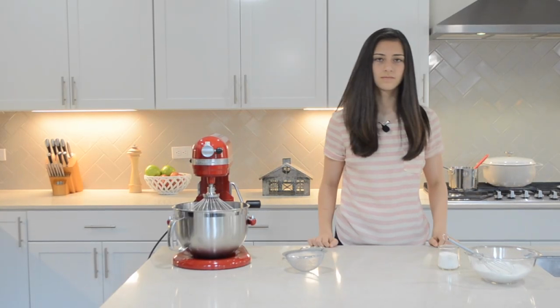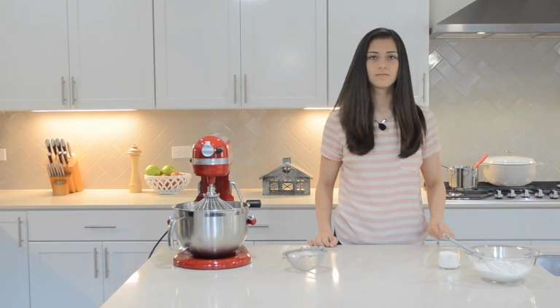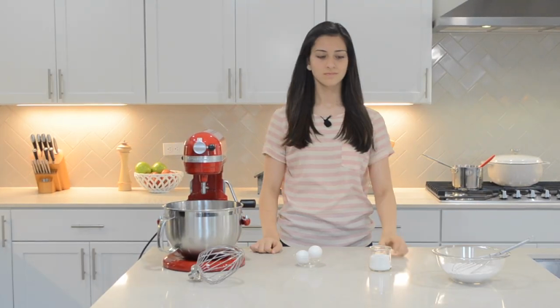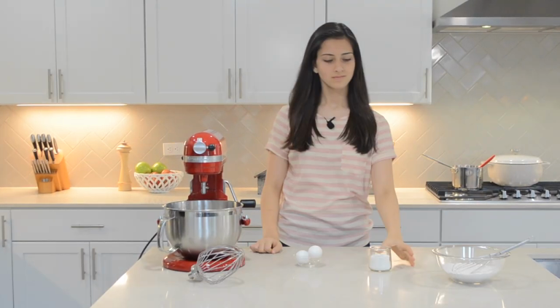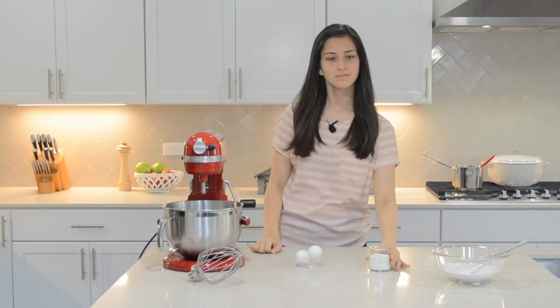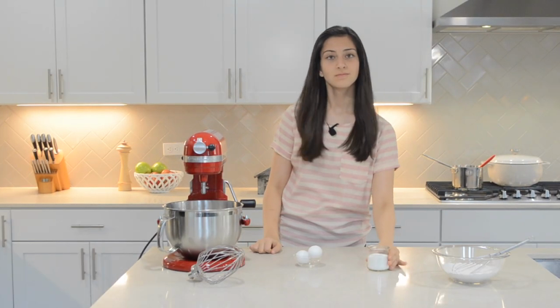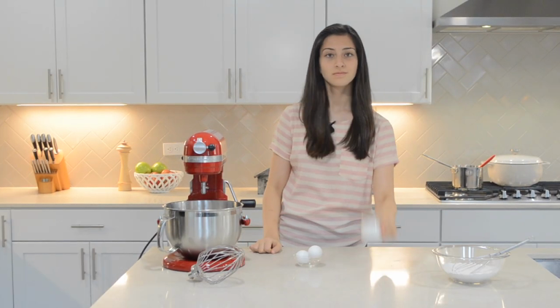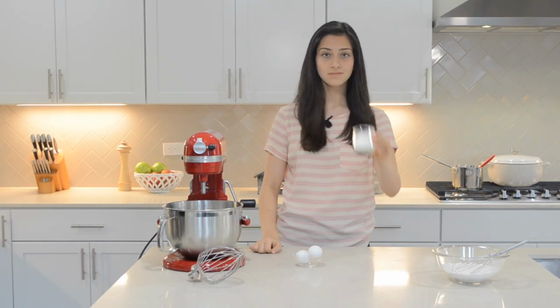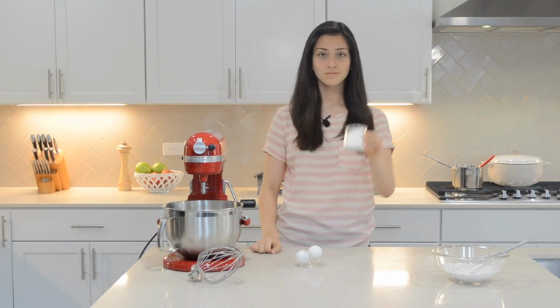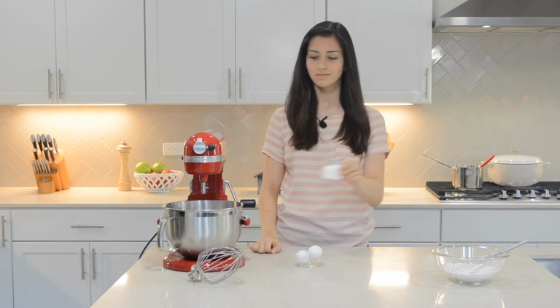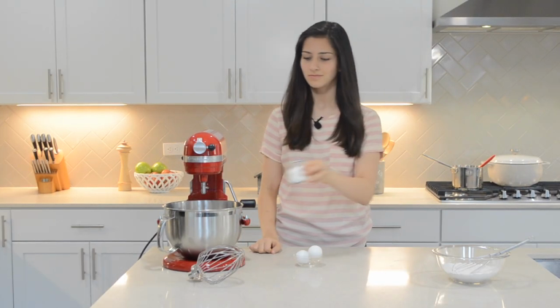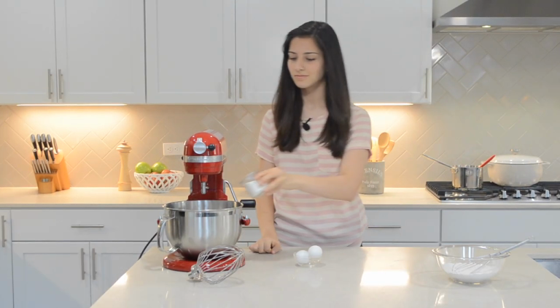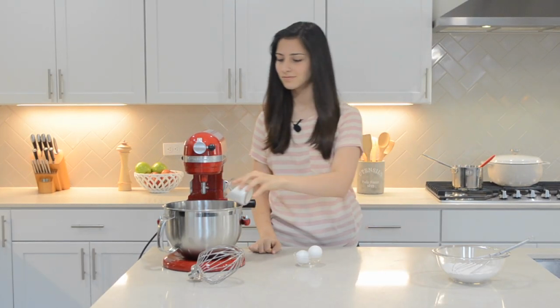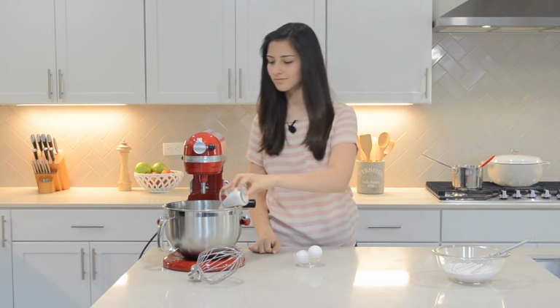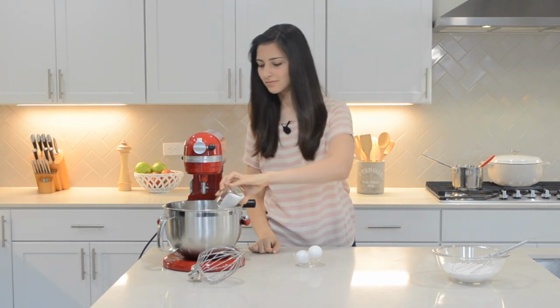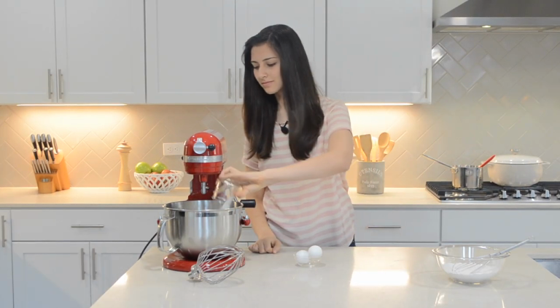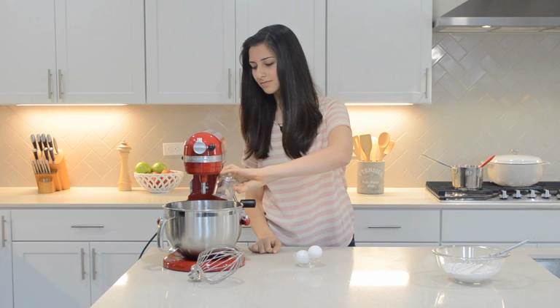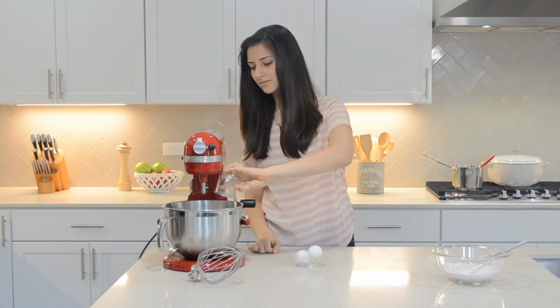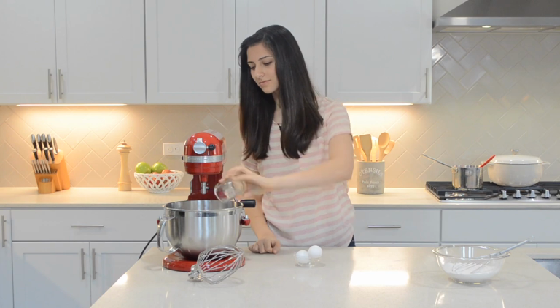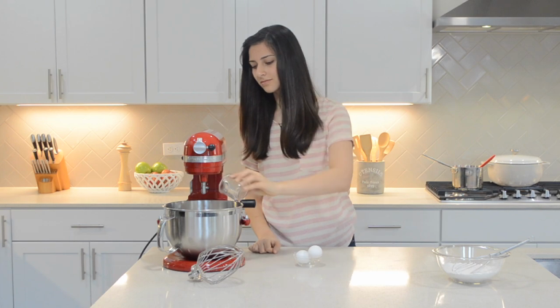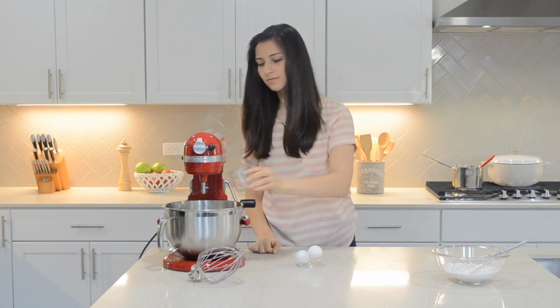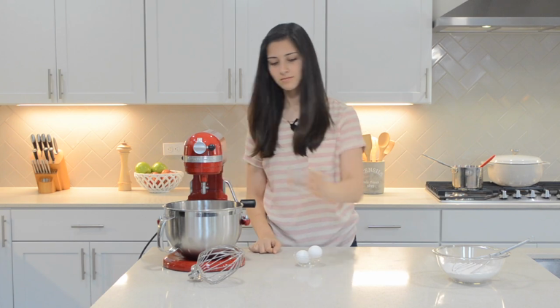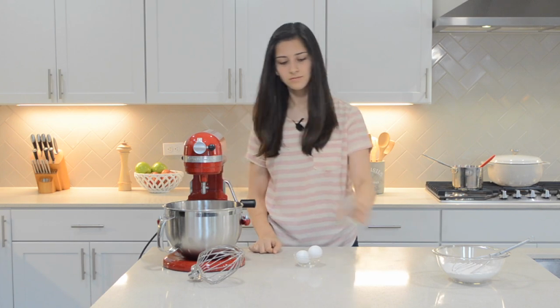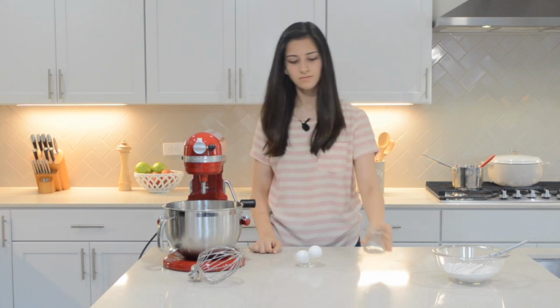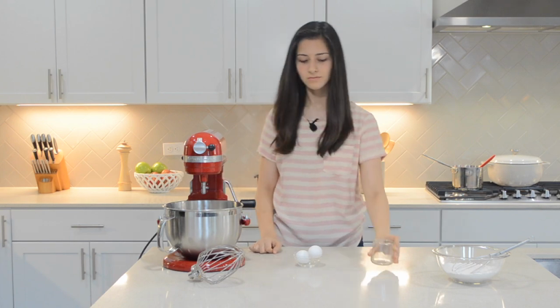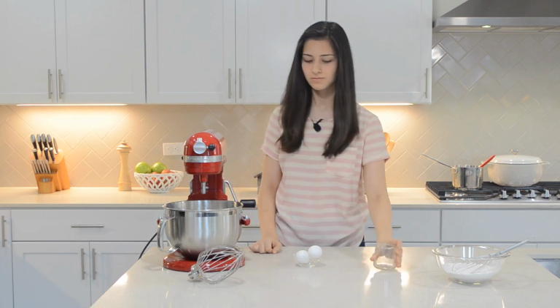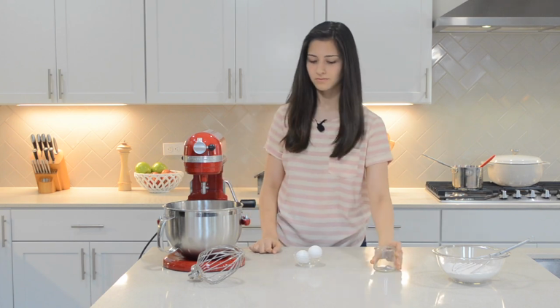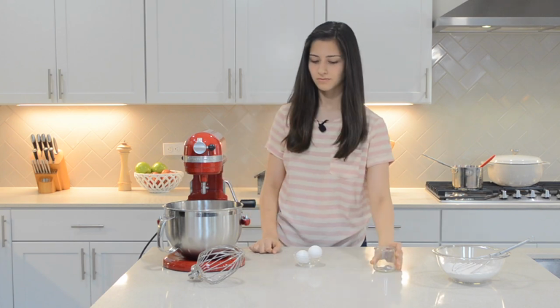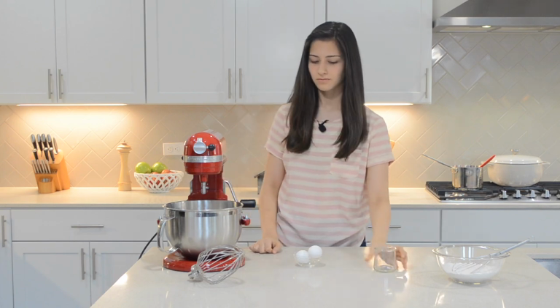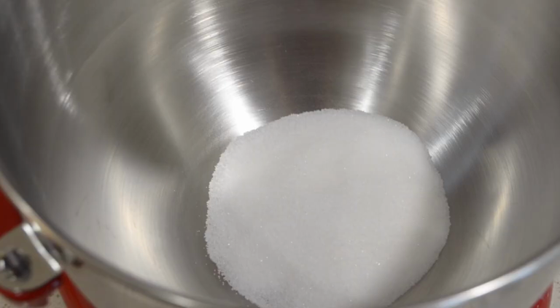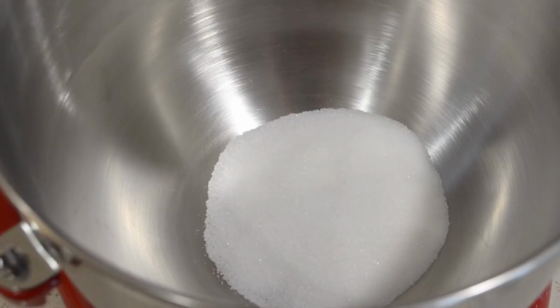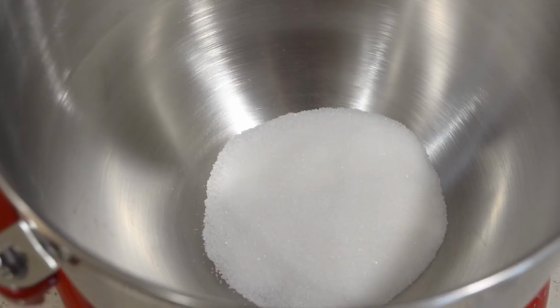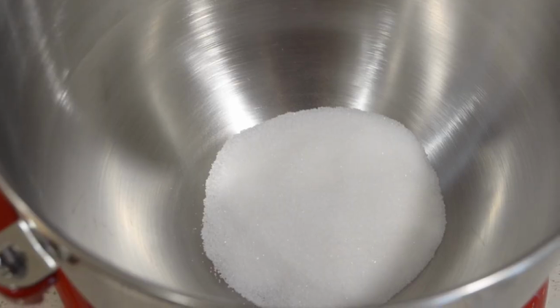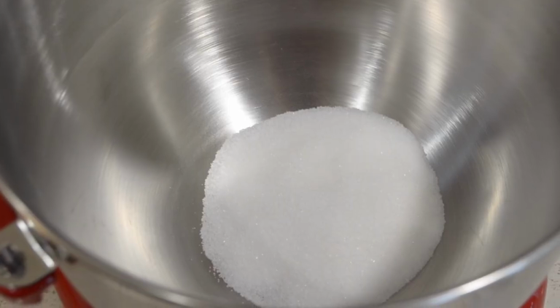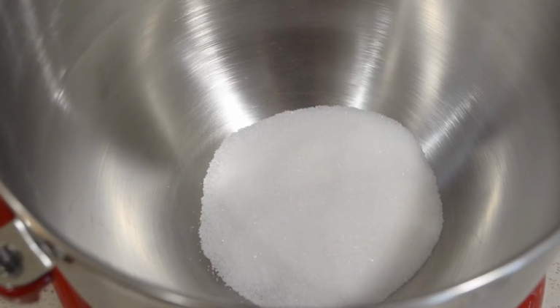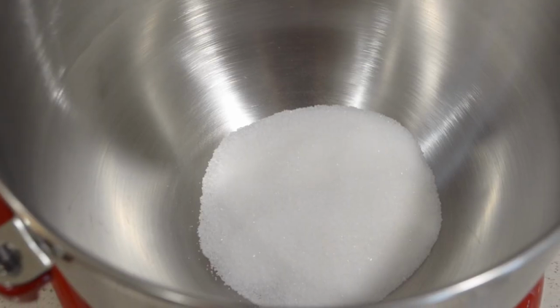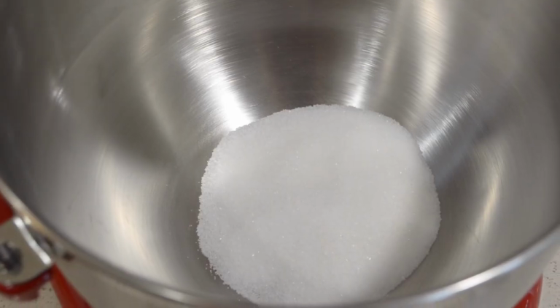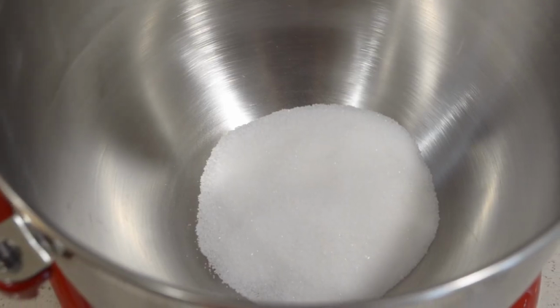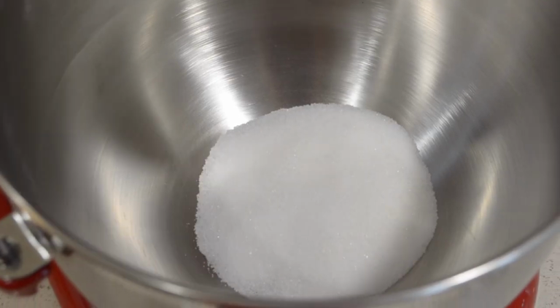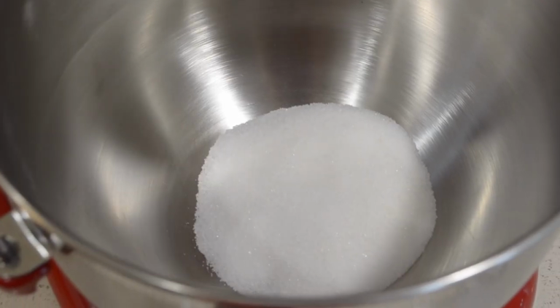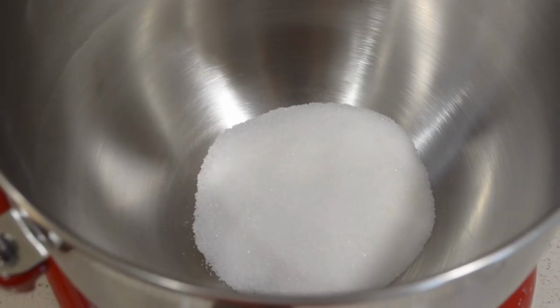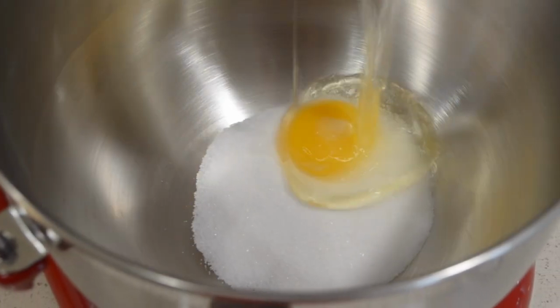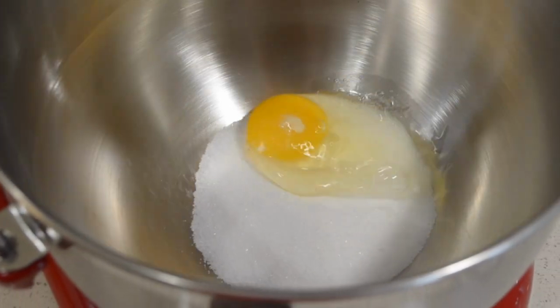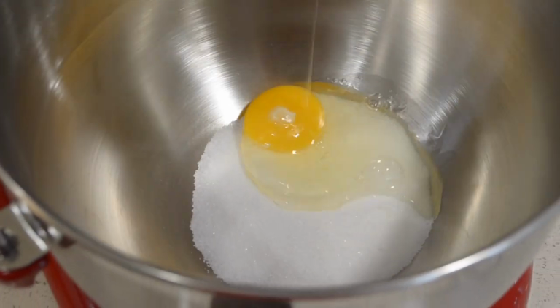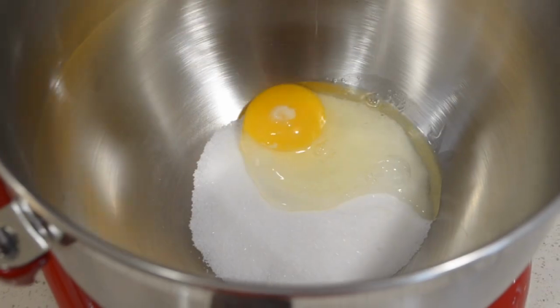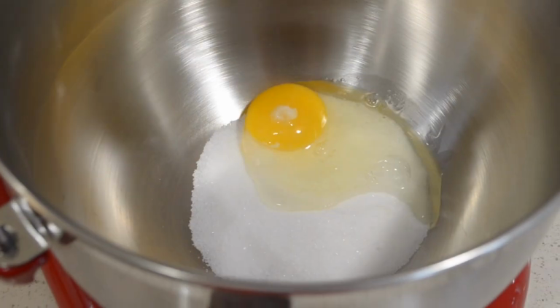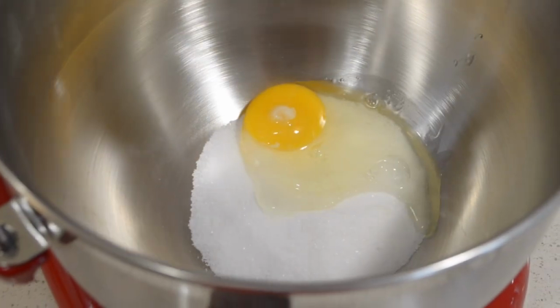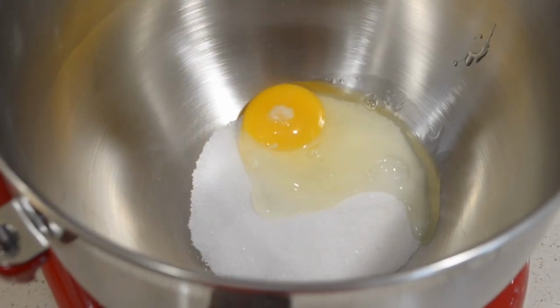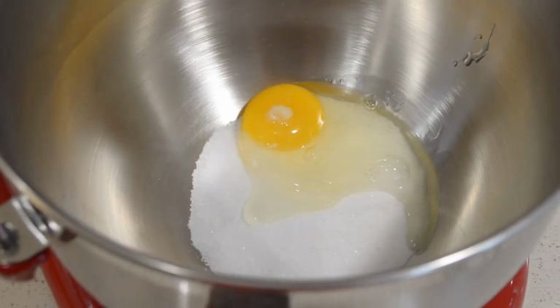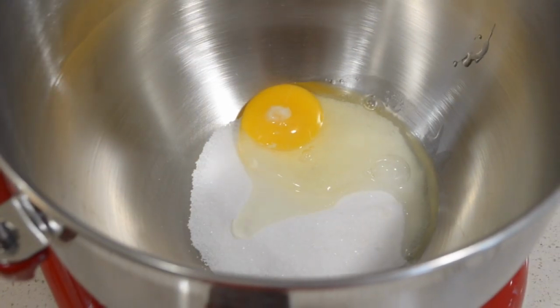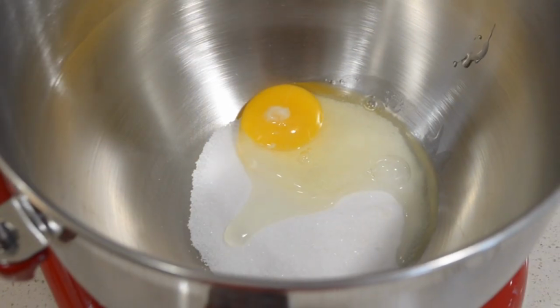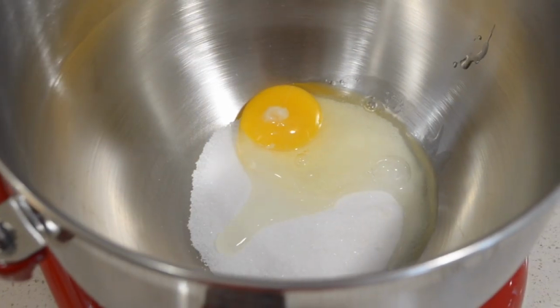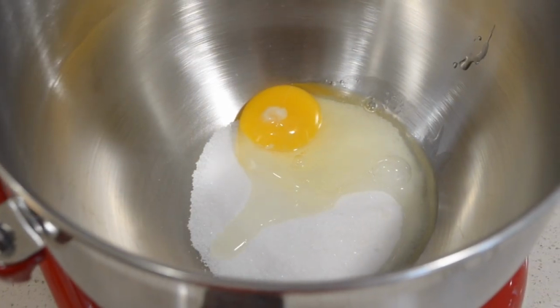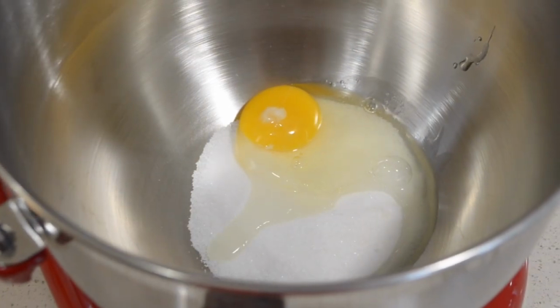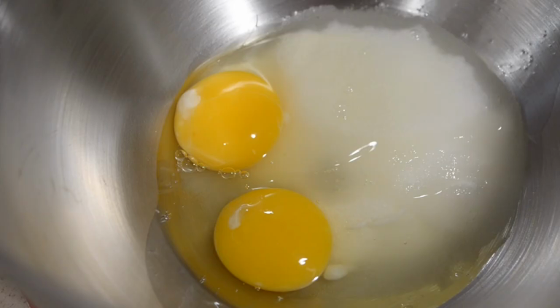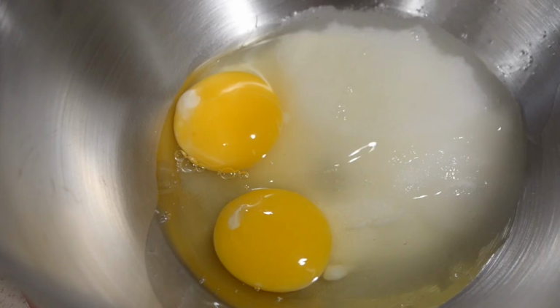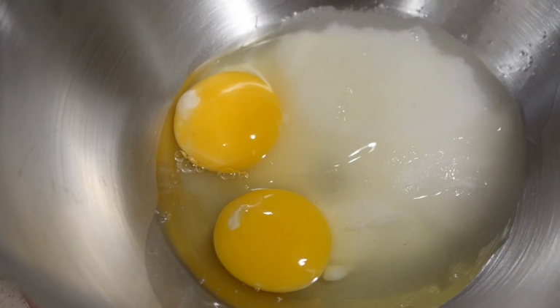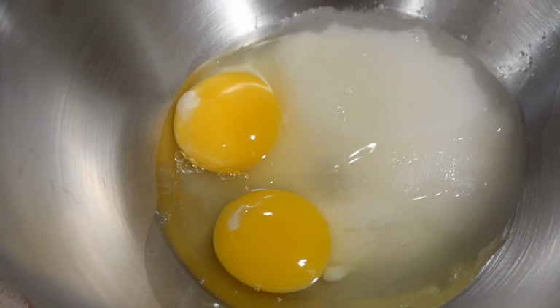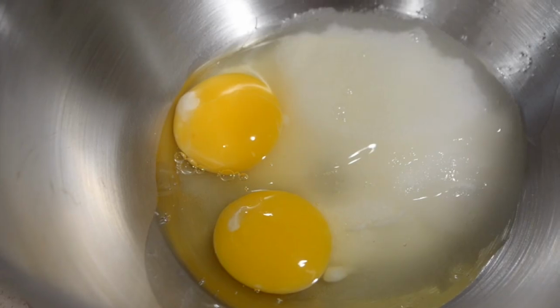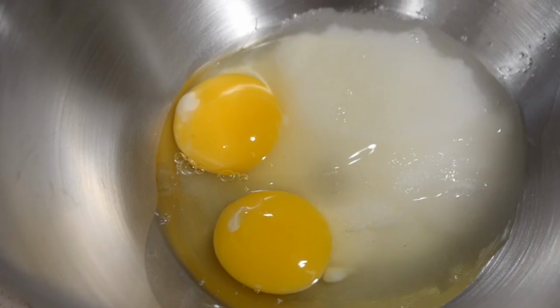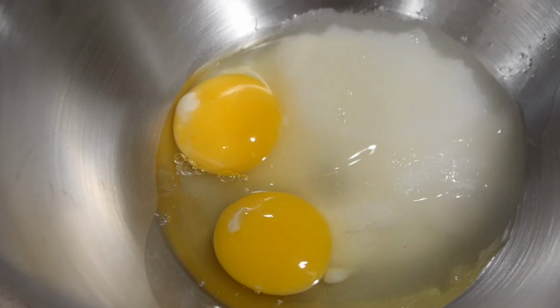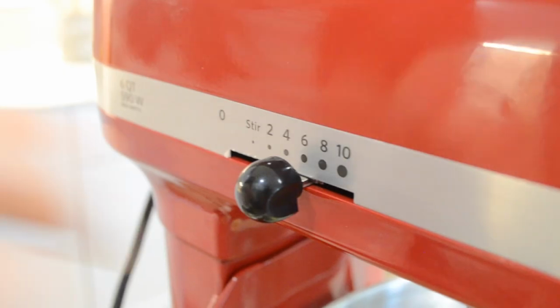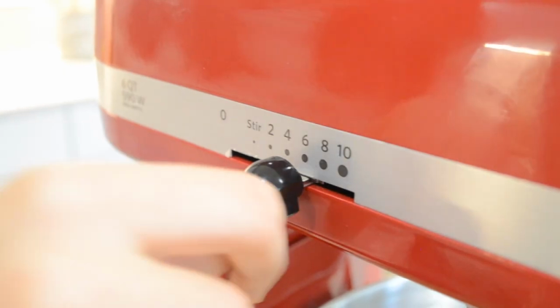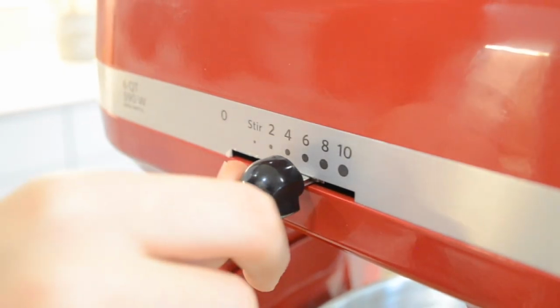To a bowl of a stand mixer, add the sugar and eggs, and beat with a whisk attachment on high speed until thick, about 5 minutes.